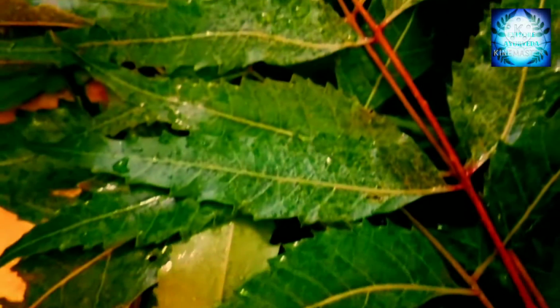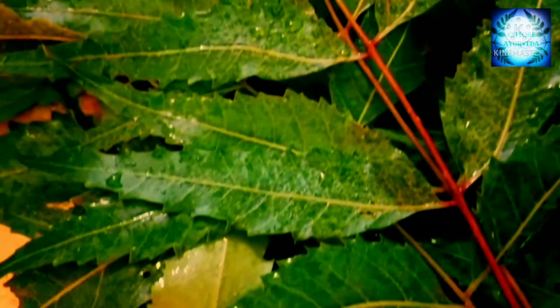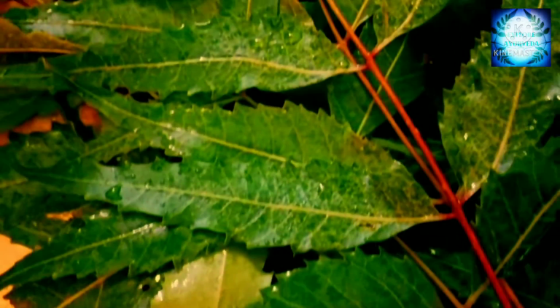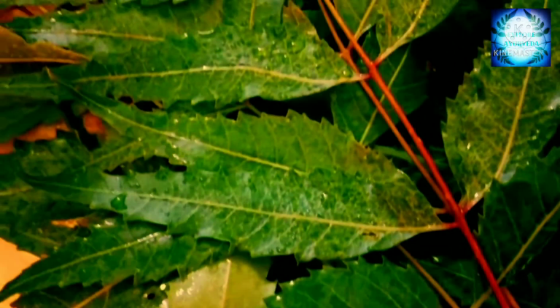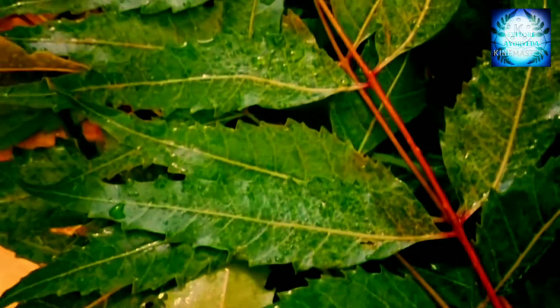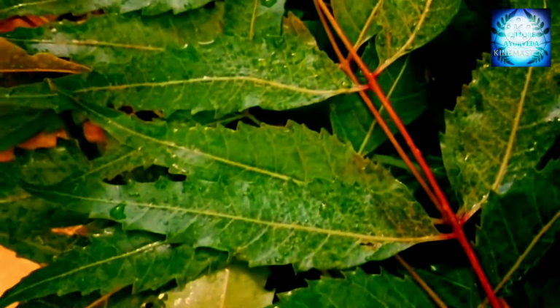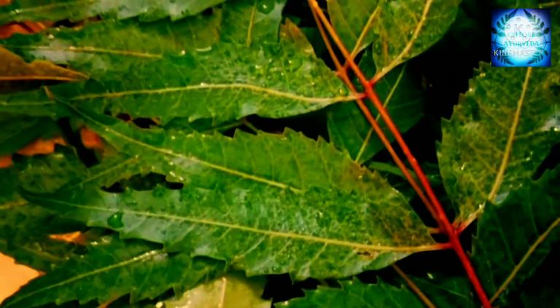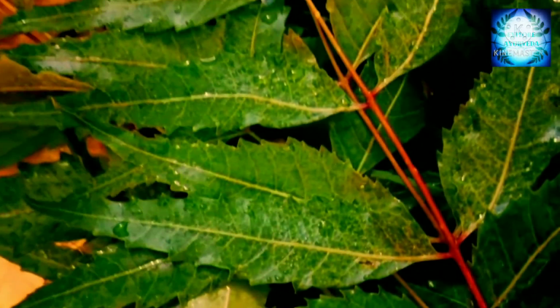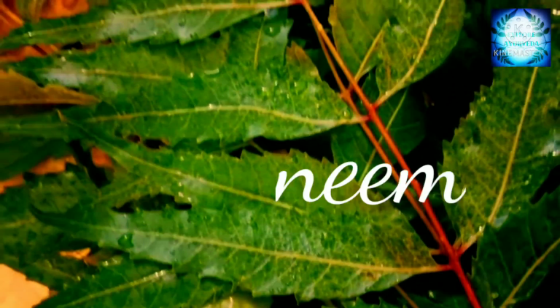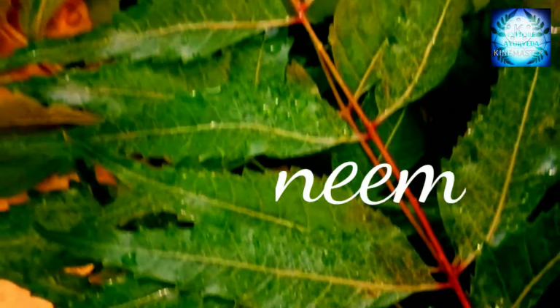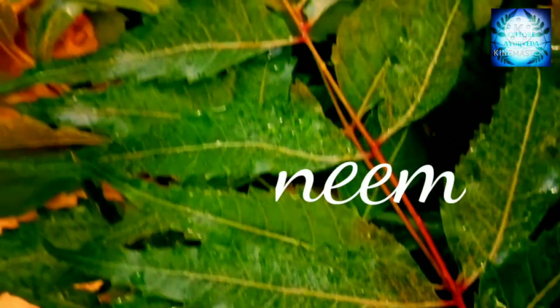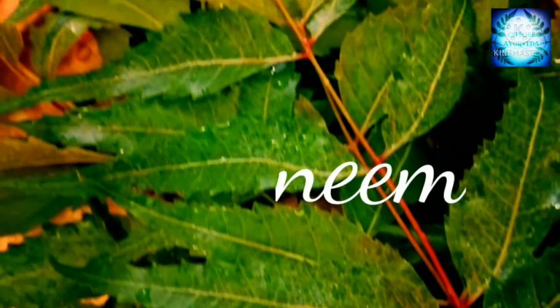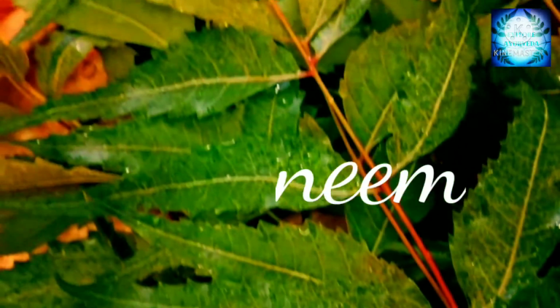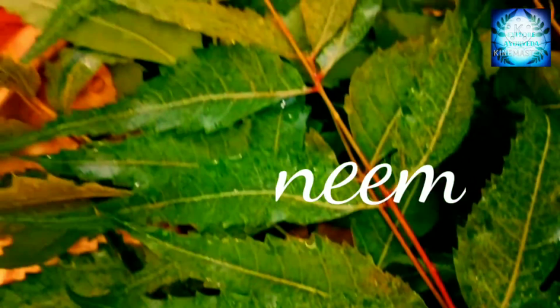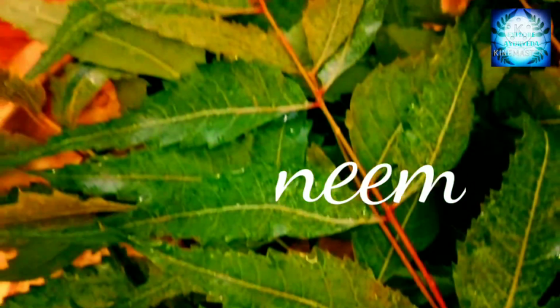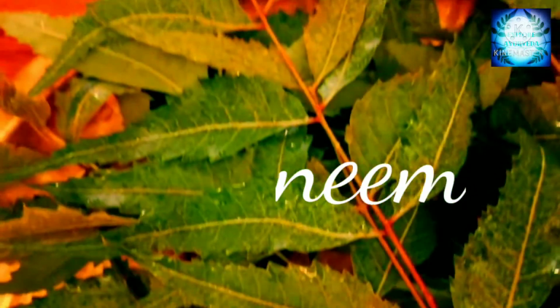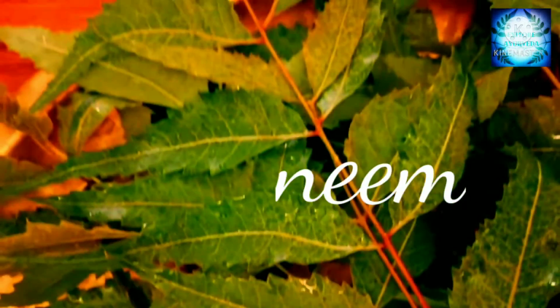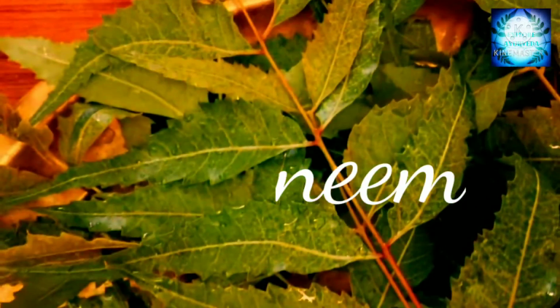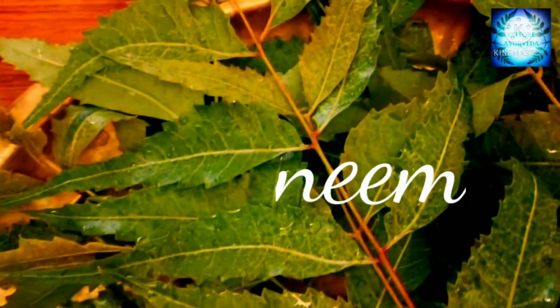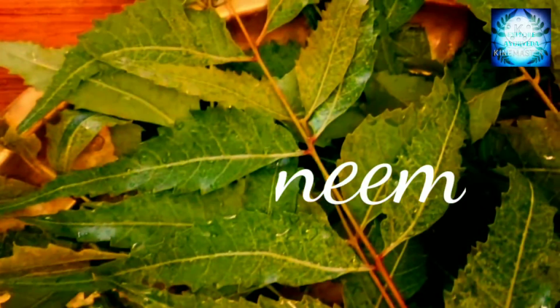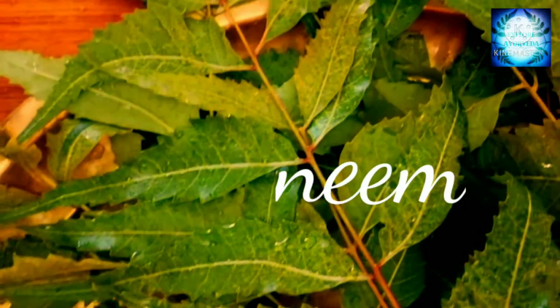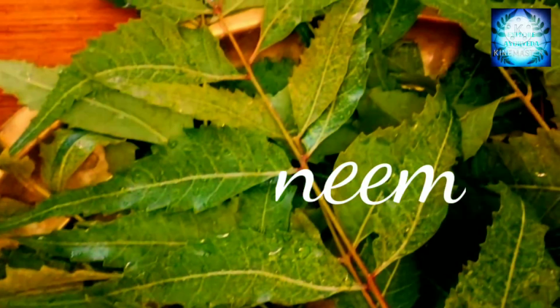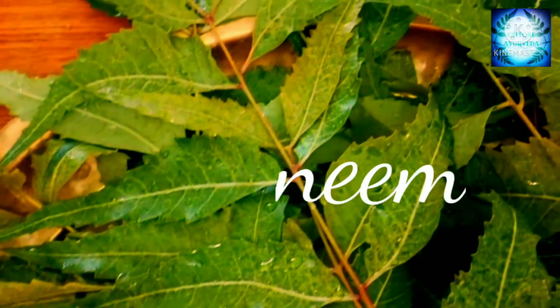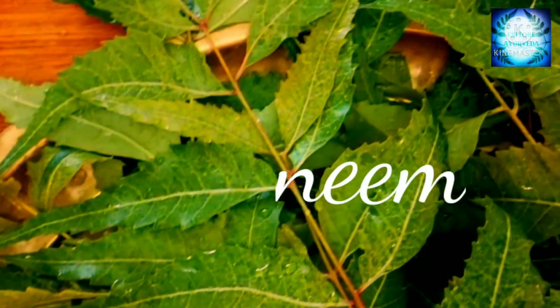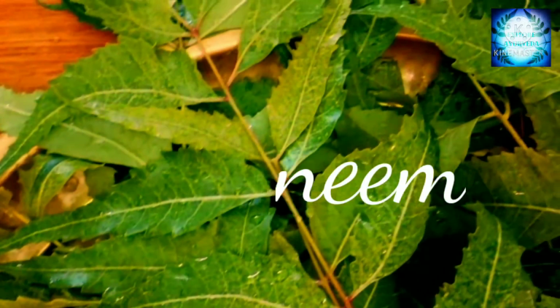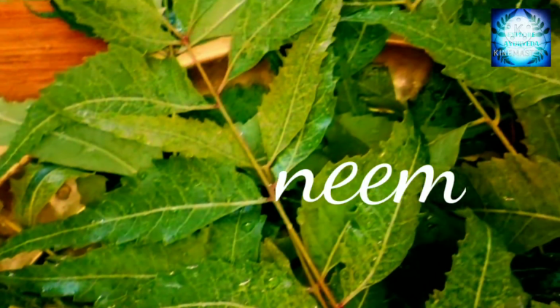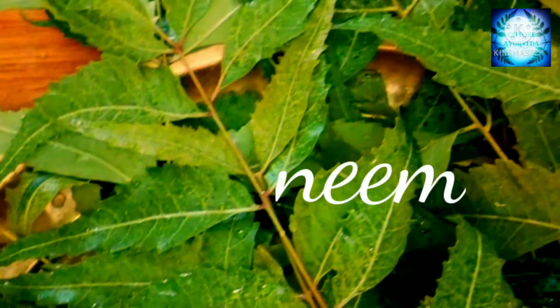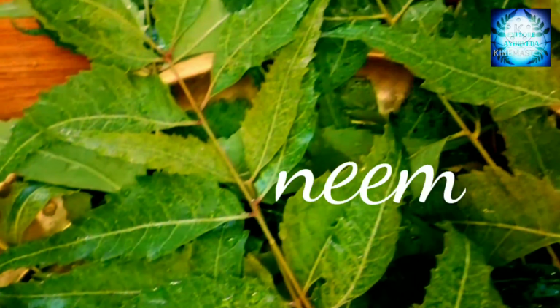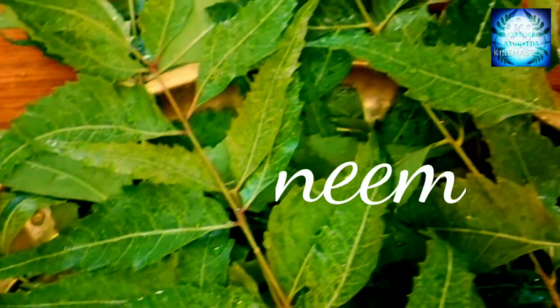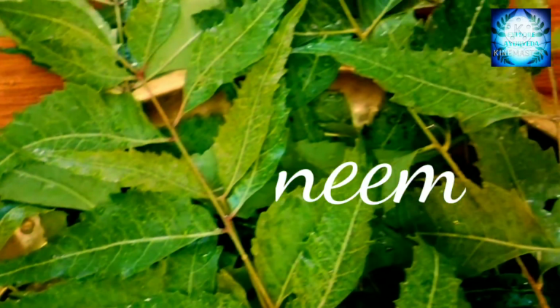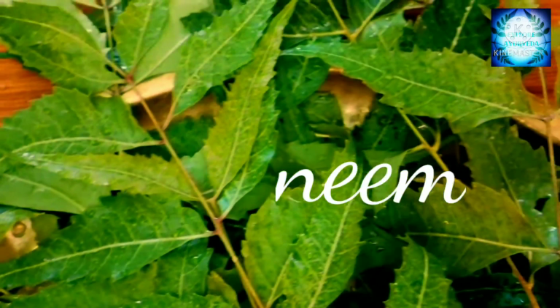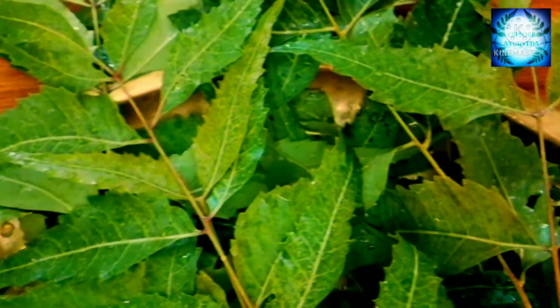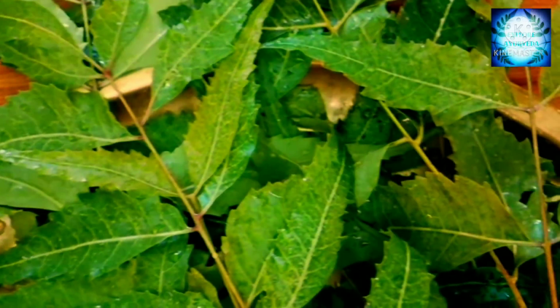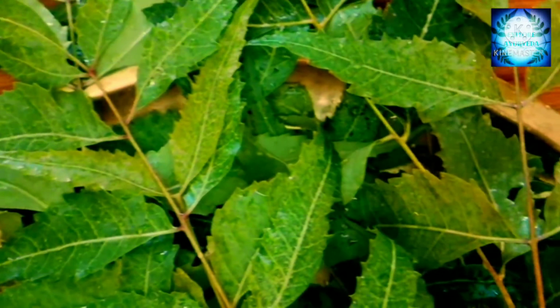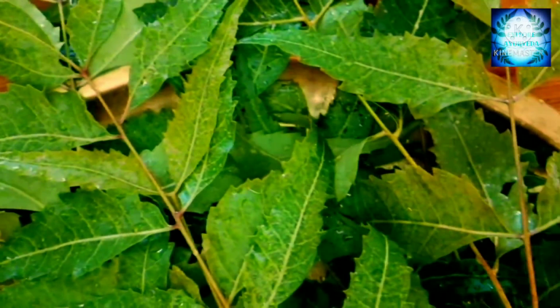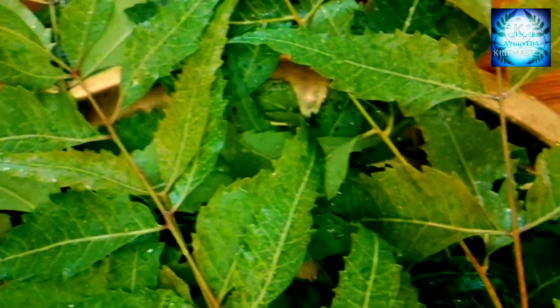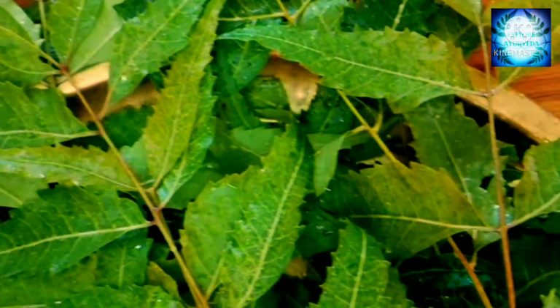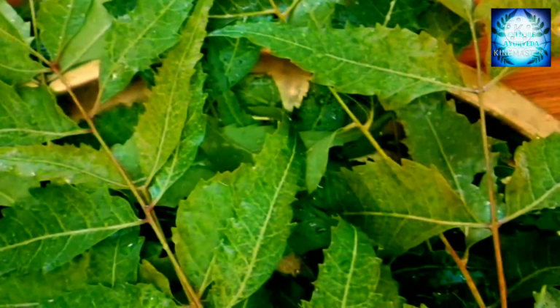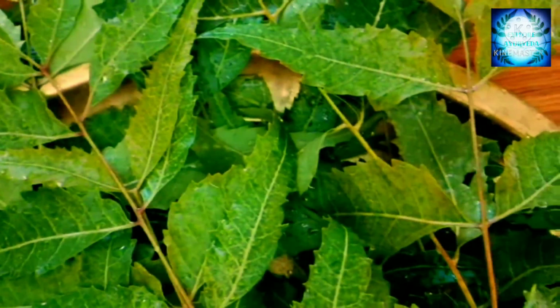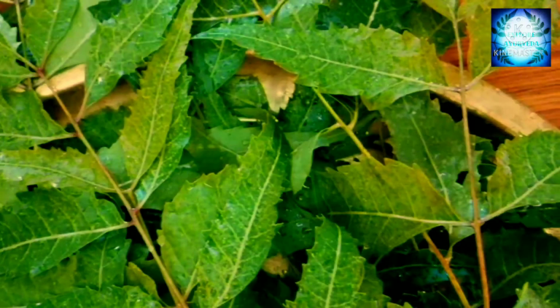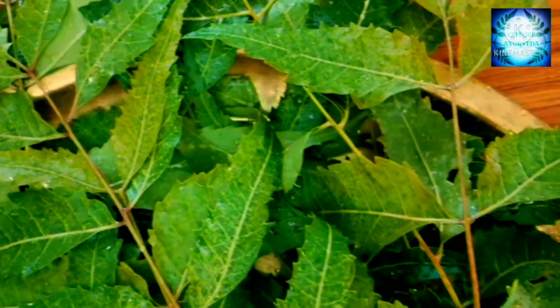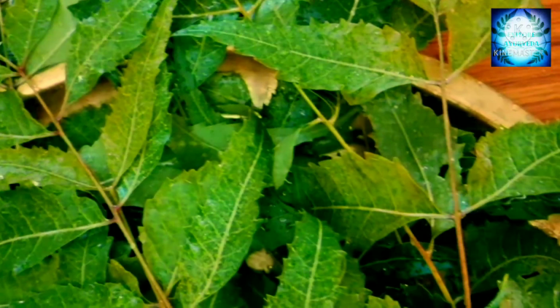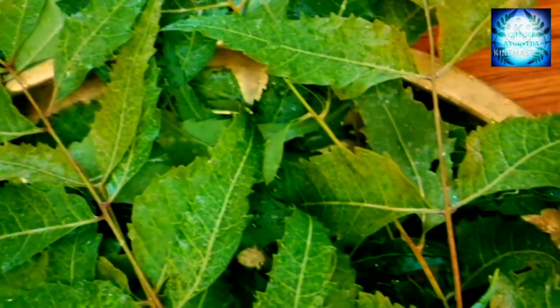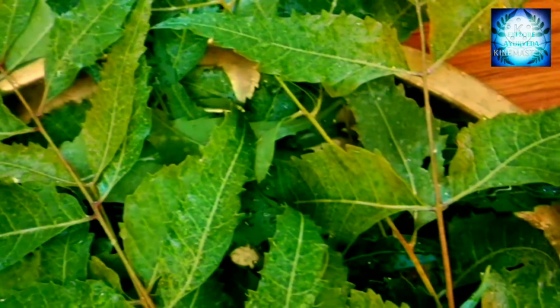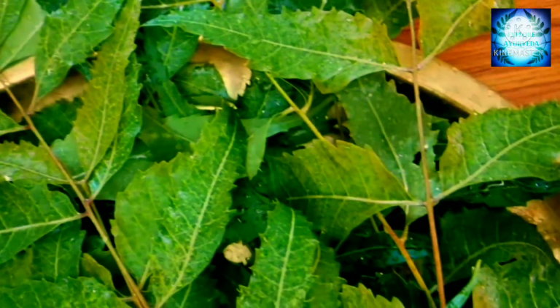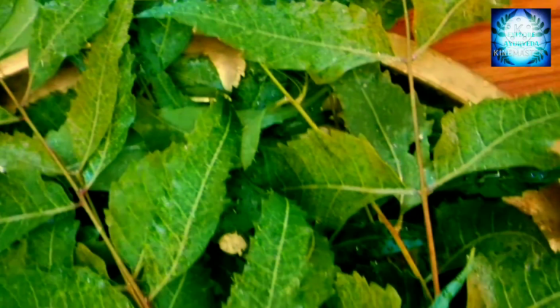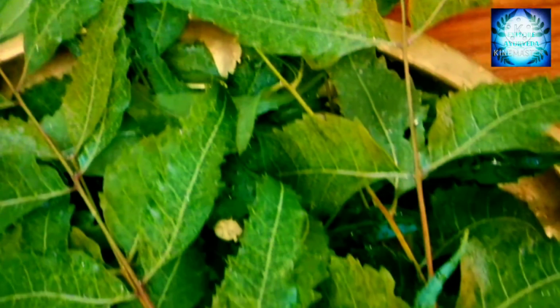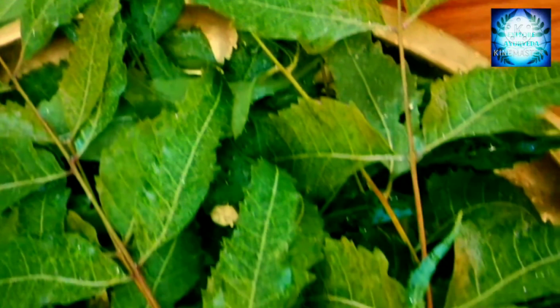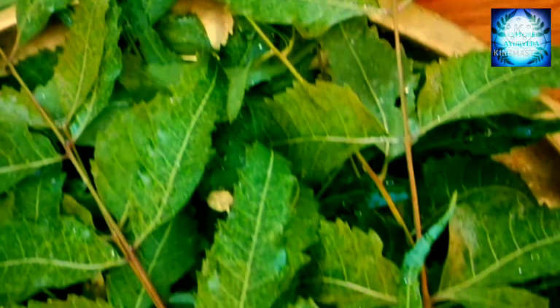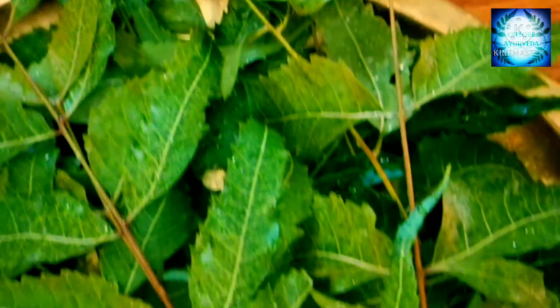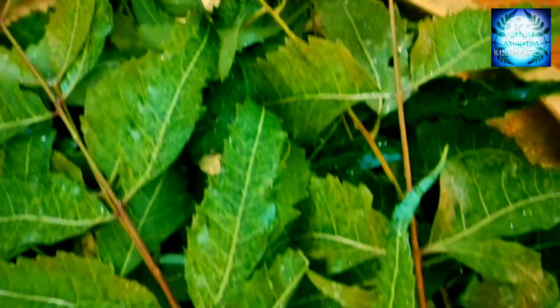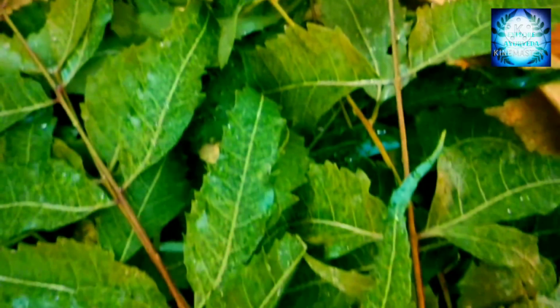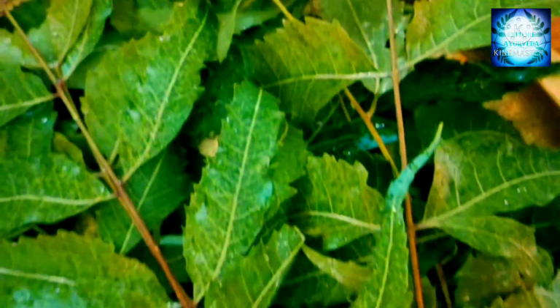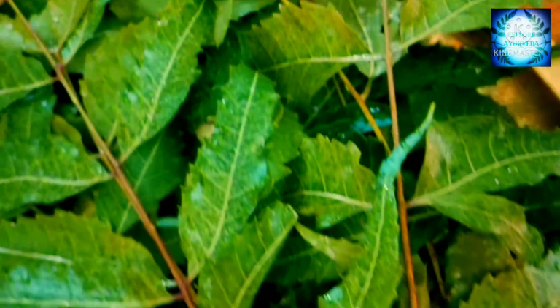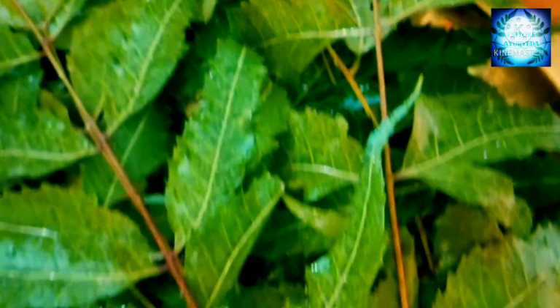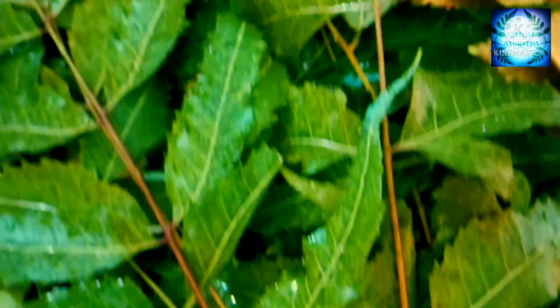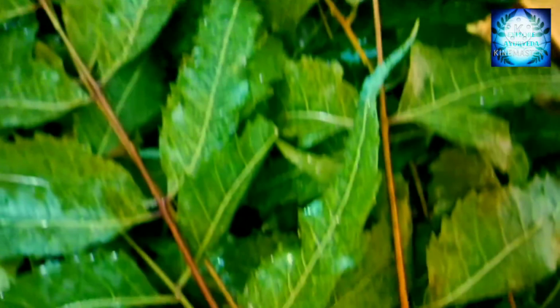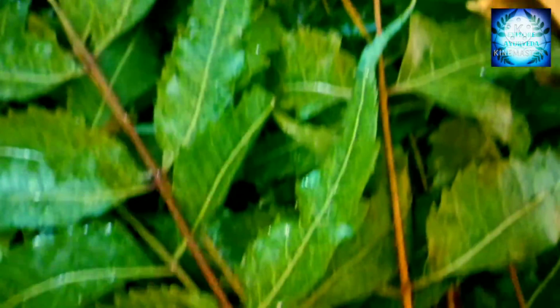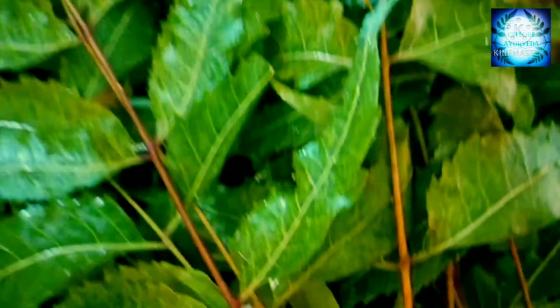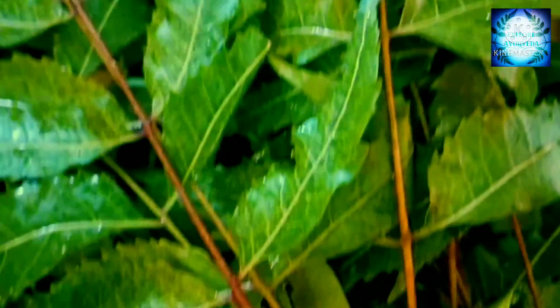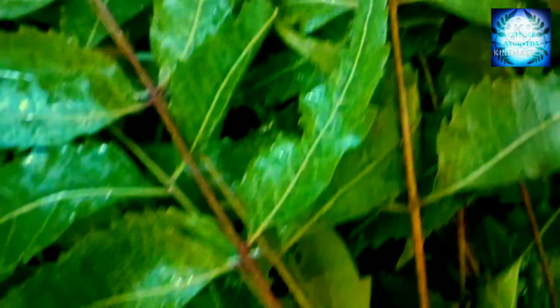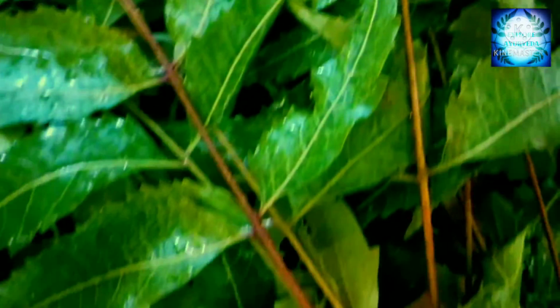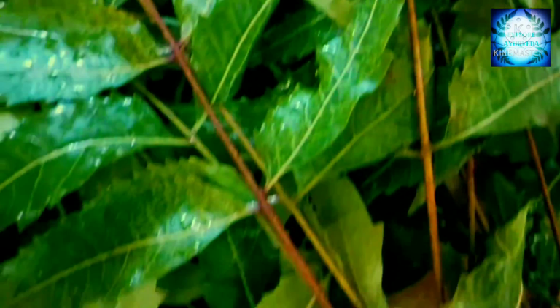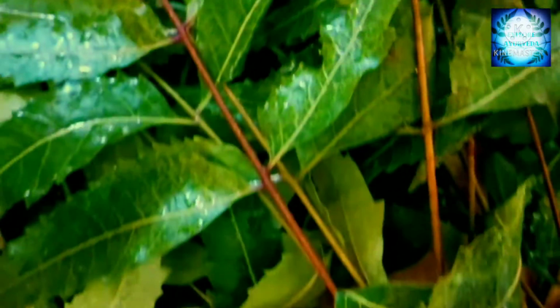Neem. Neem contains the active ingredient nimbidin, which can suppress scalp irritation.